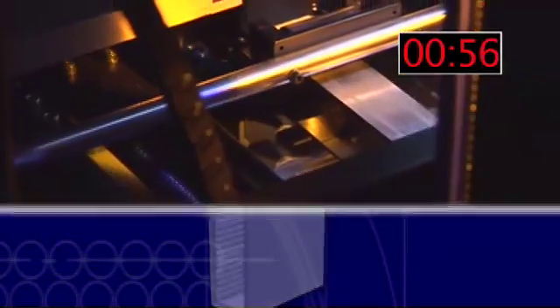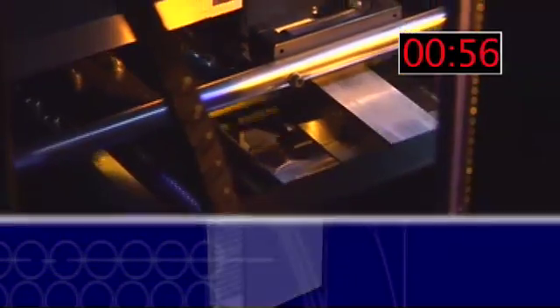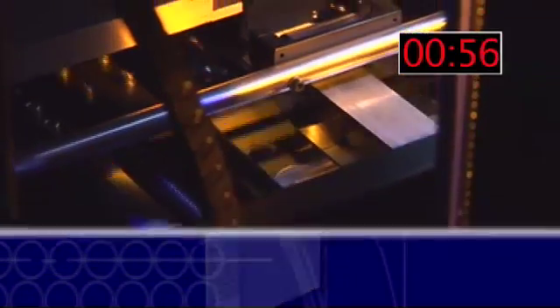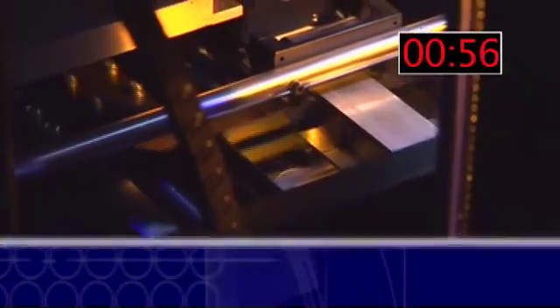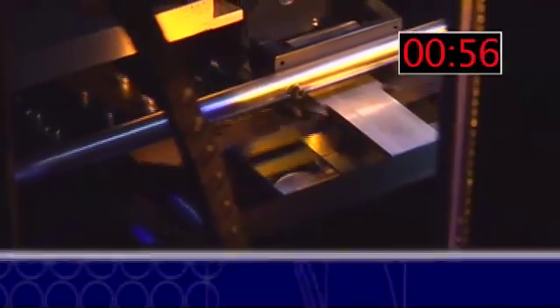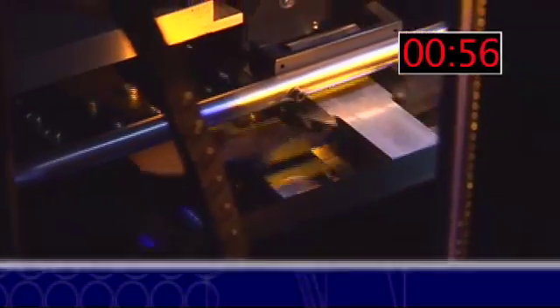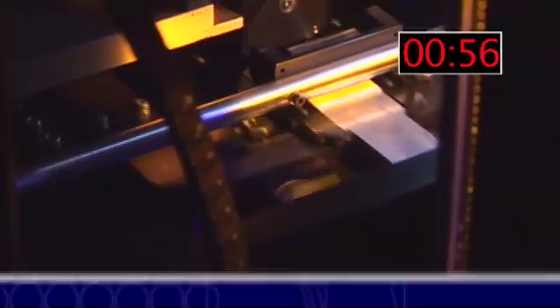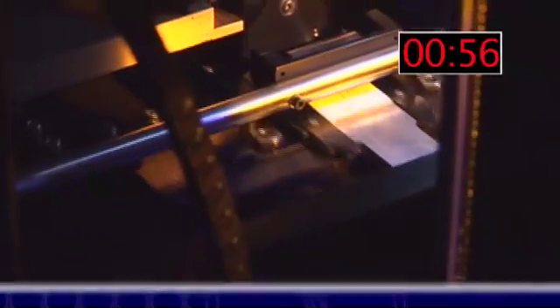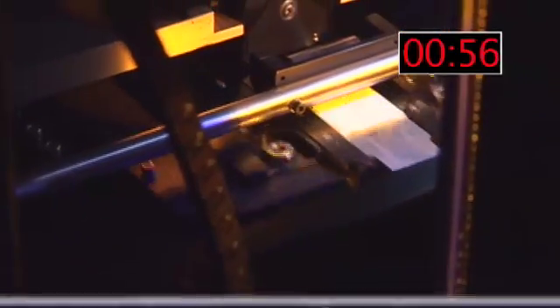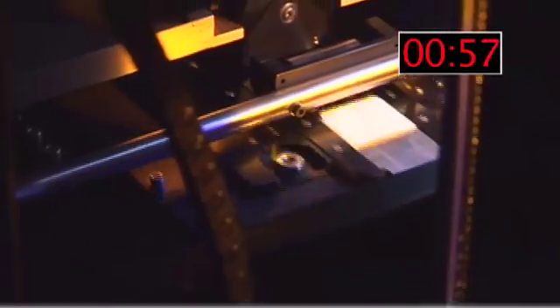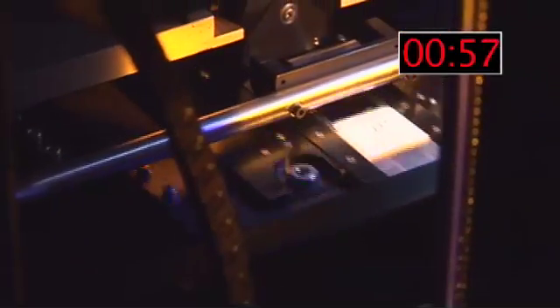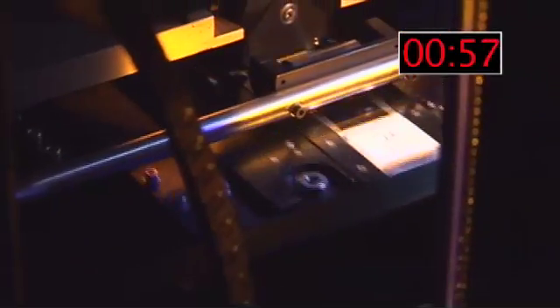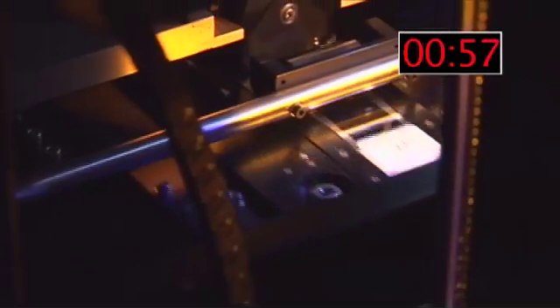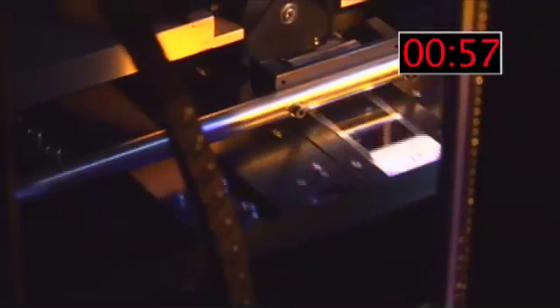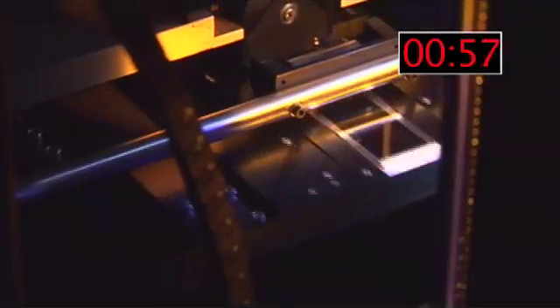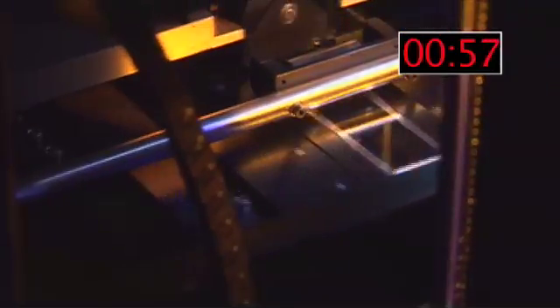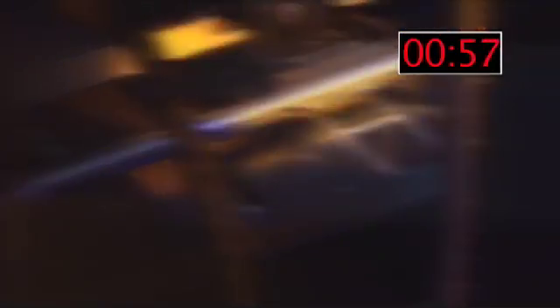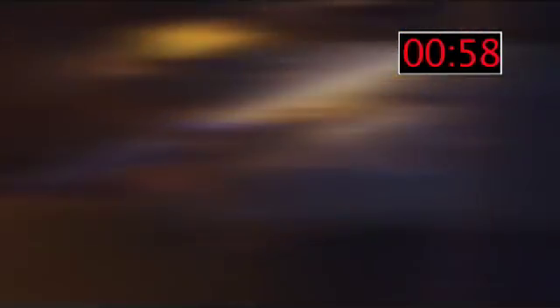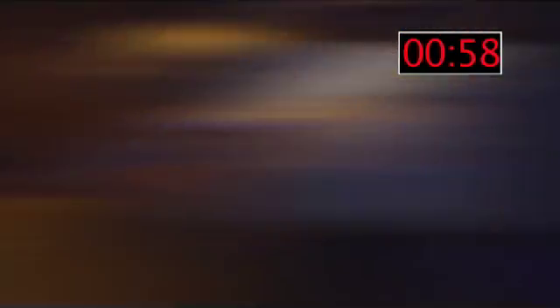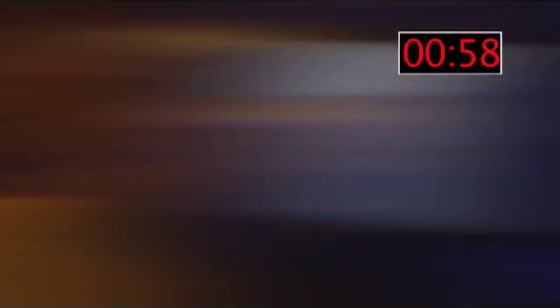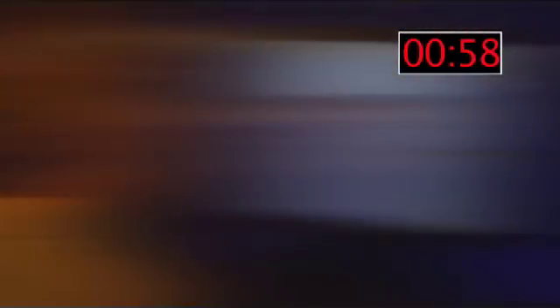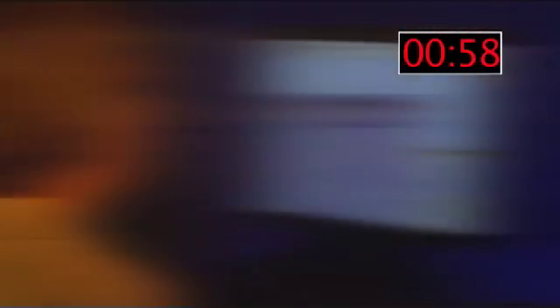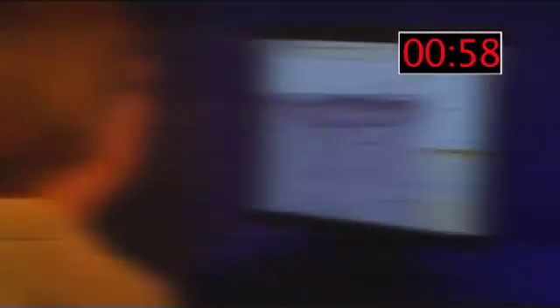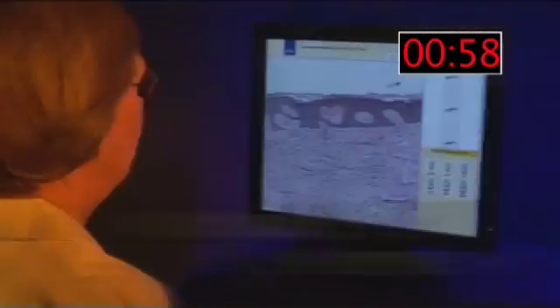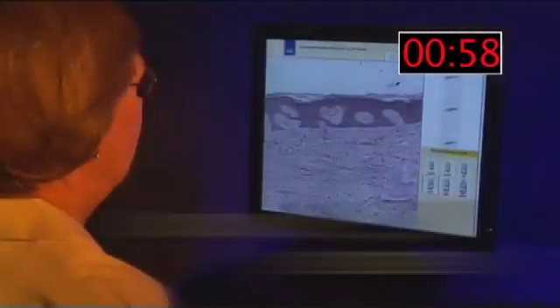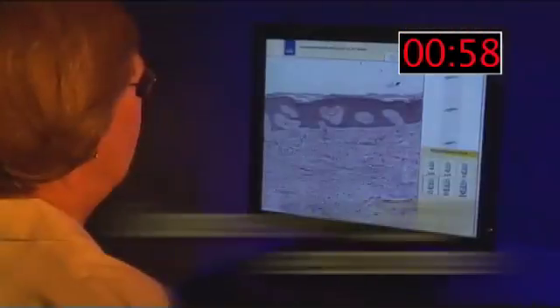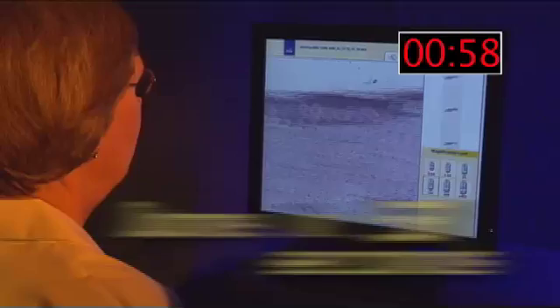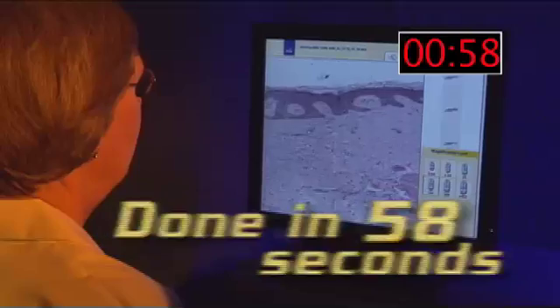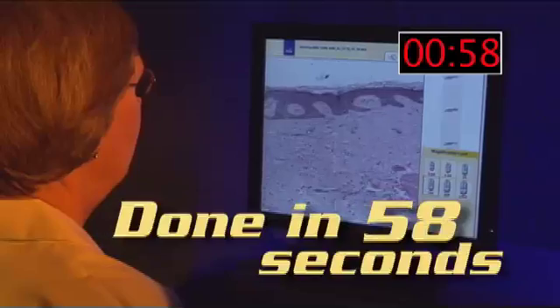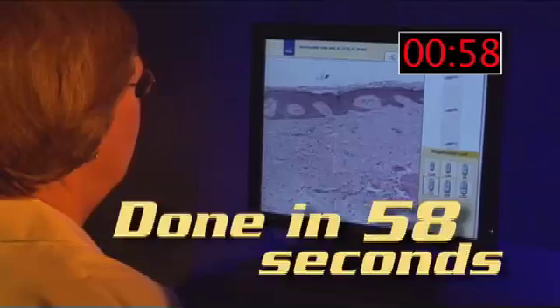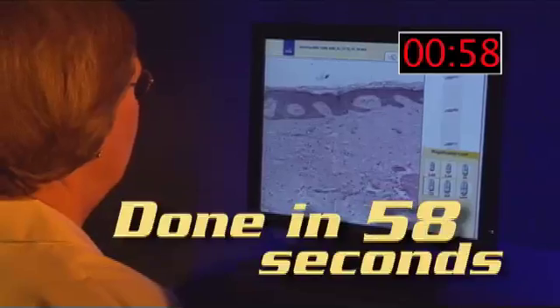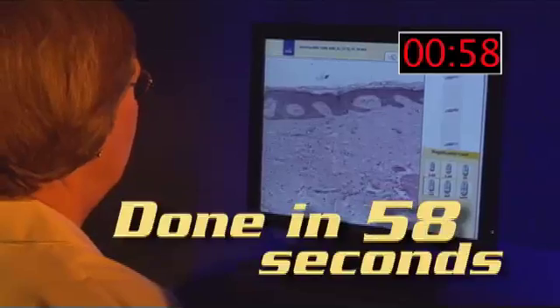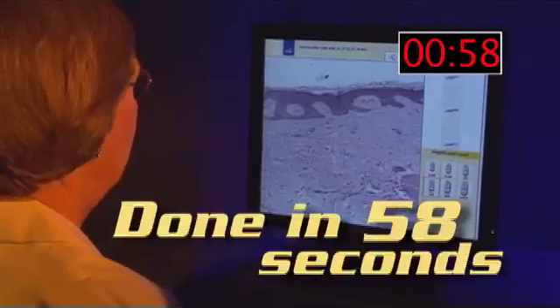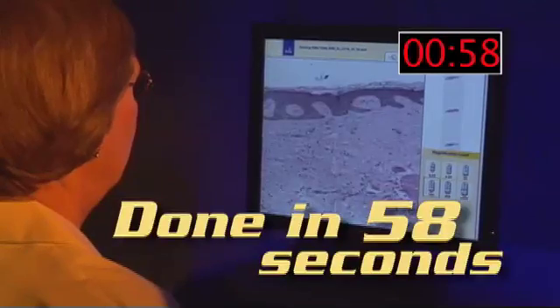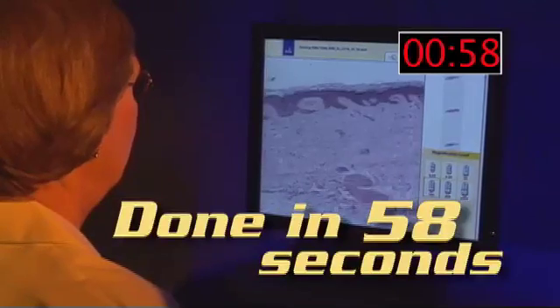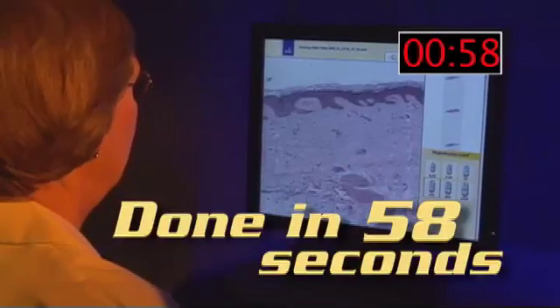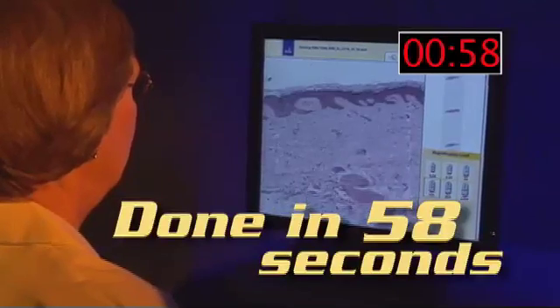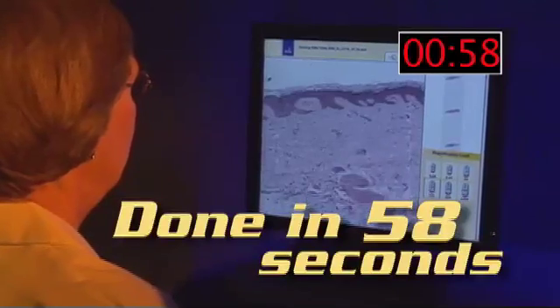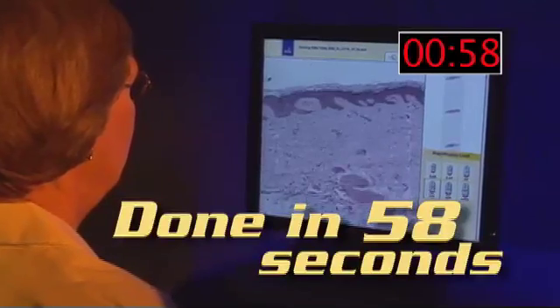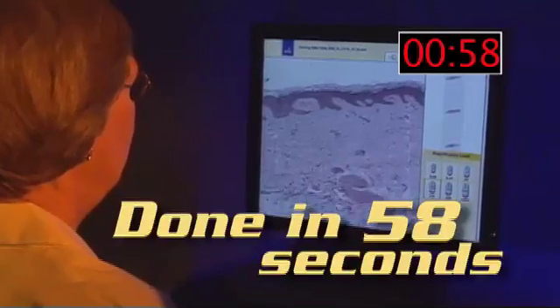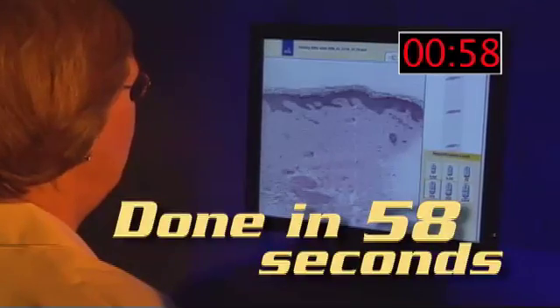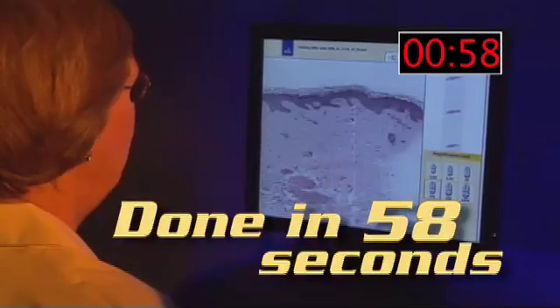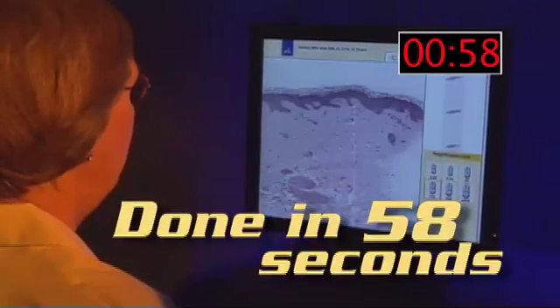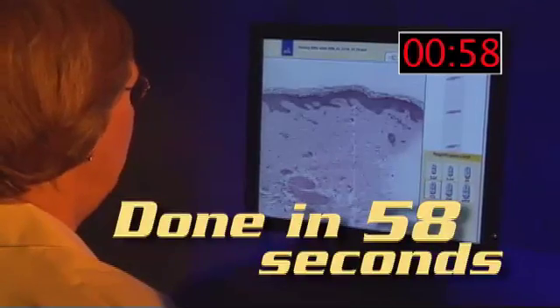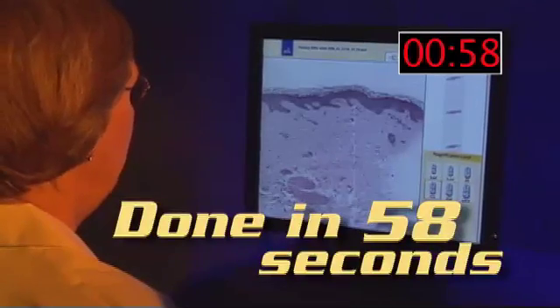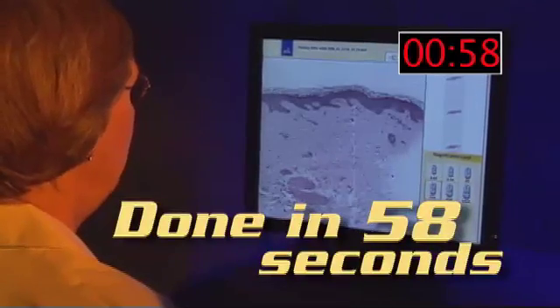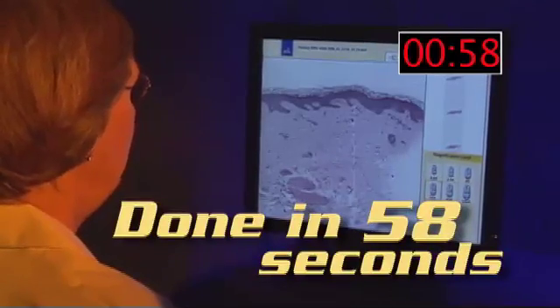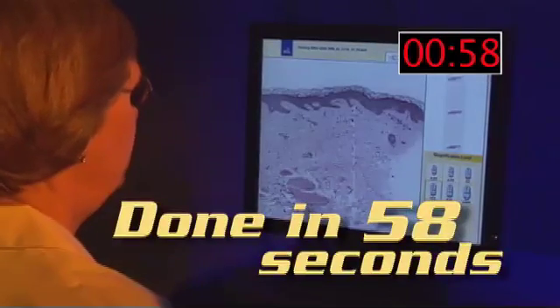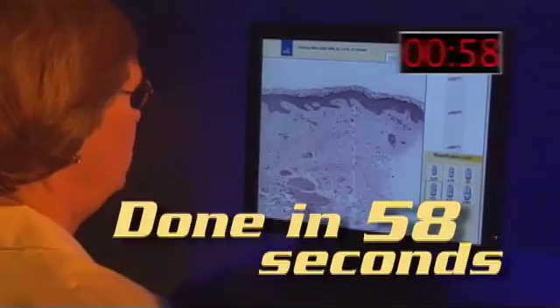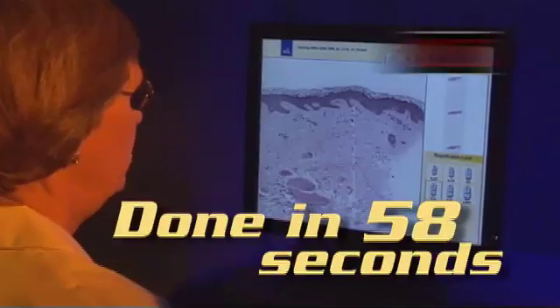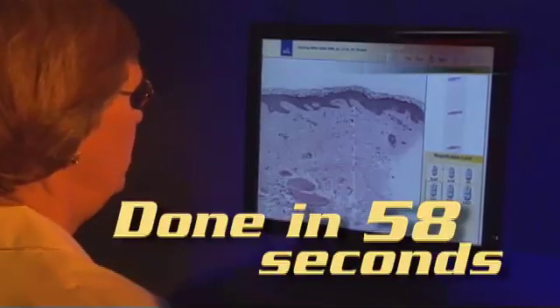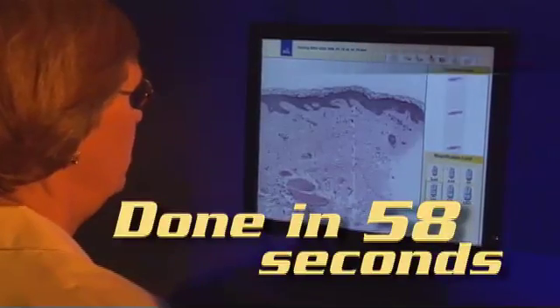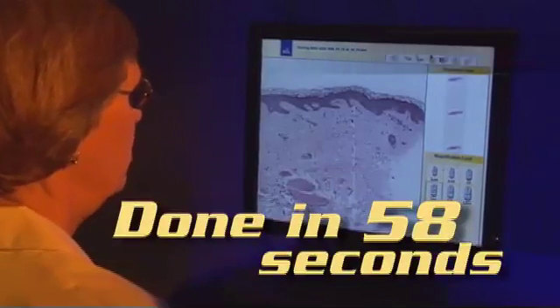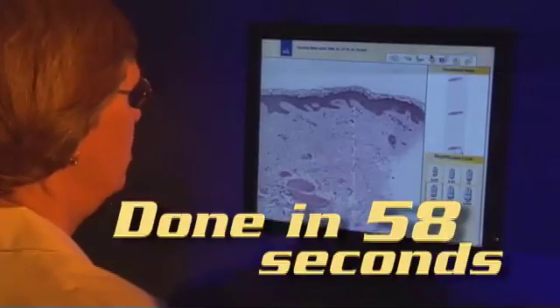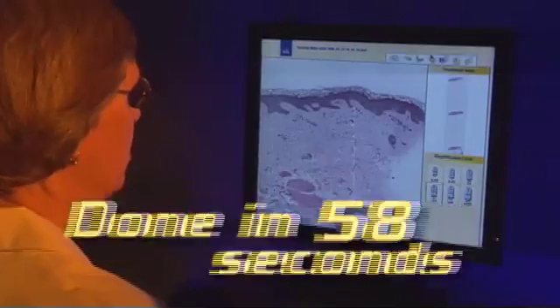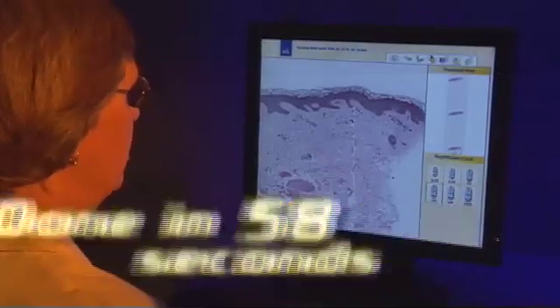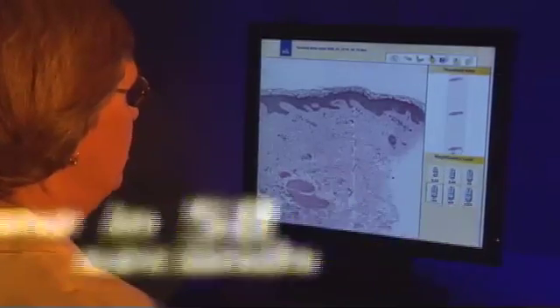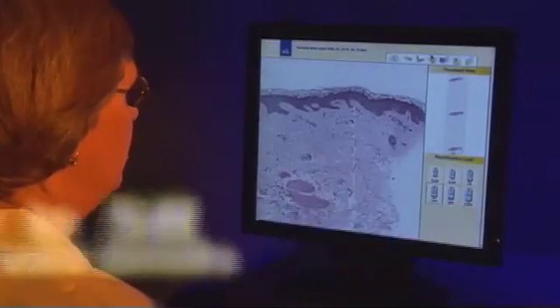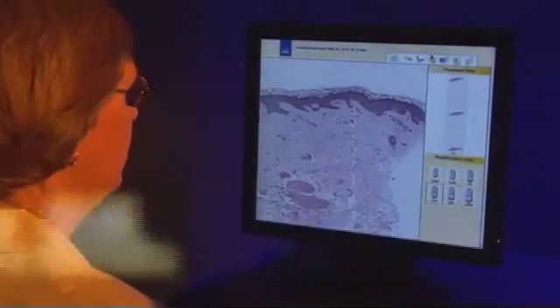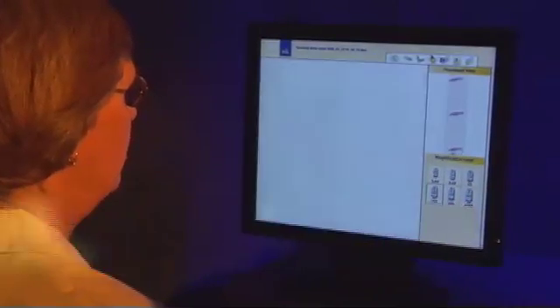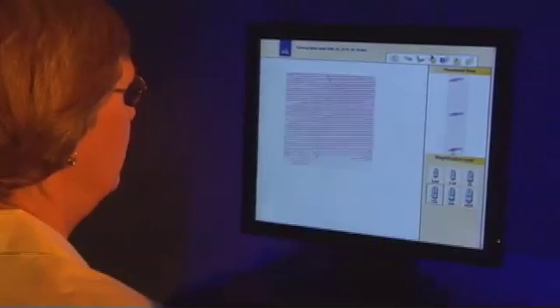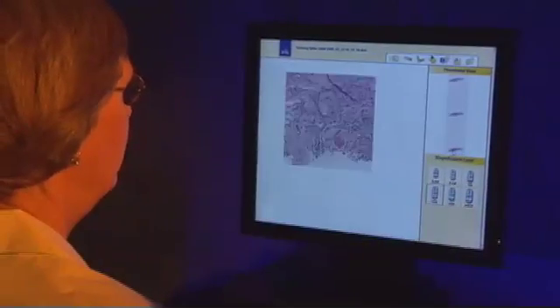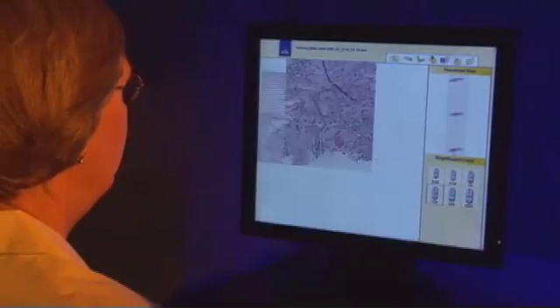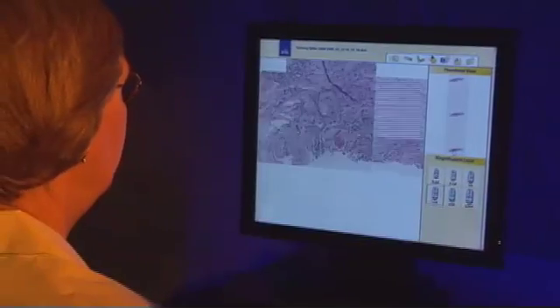The Dimetrix web-based viewing interface is easy to use and enables rapid navigation of large, high-resolution images.